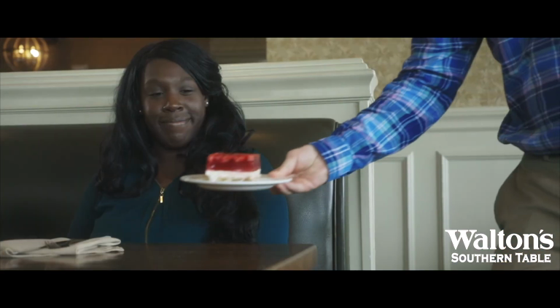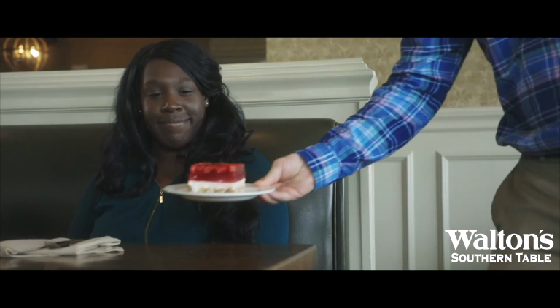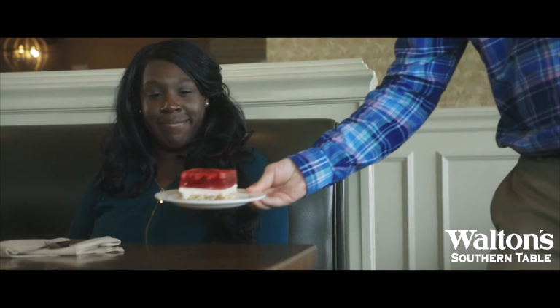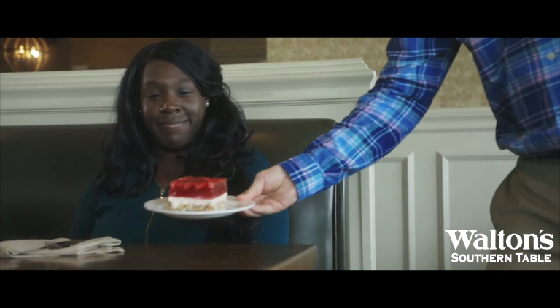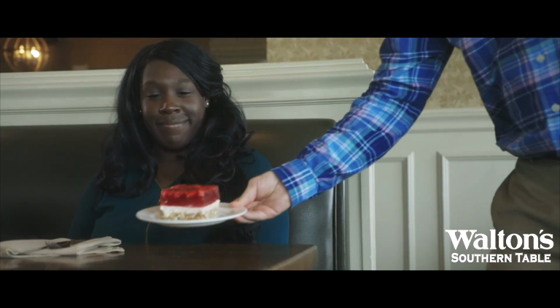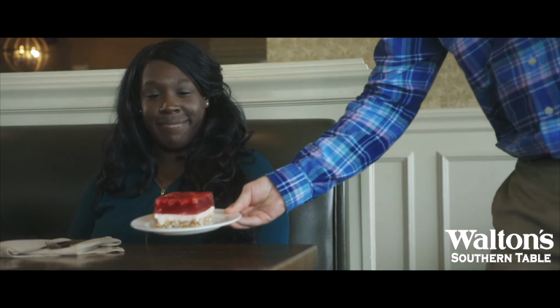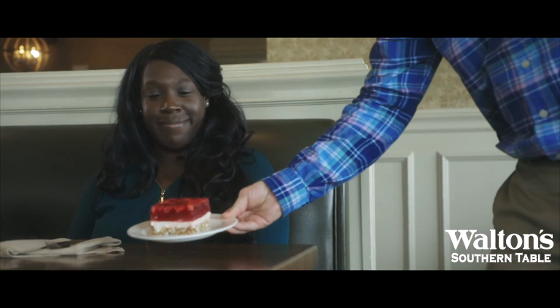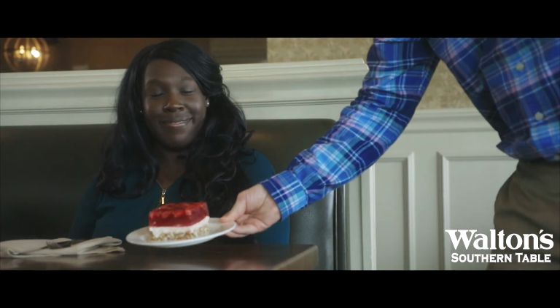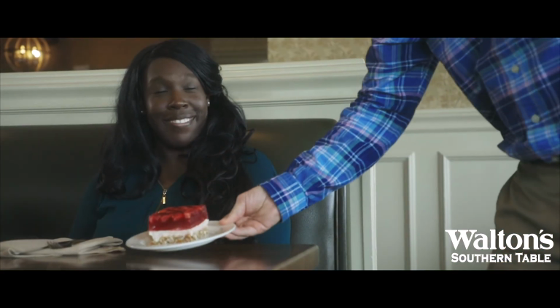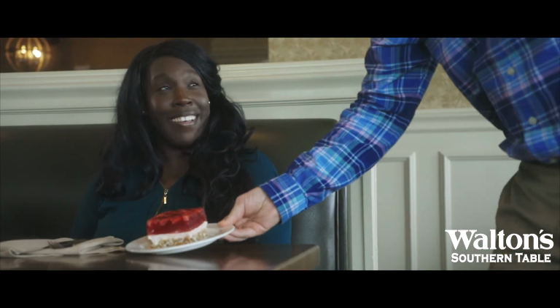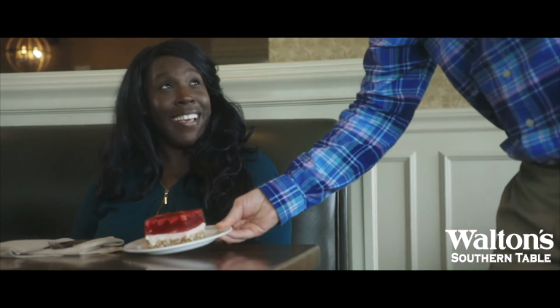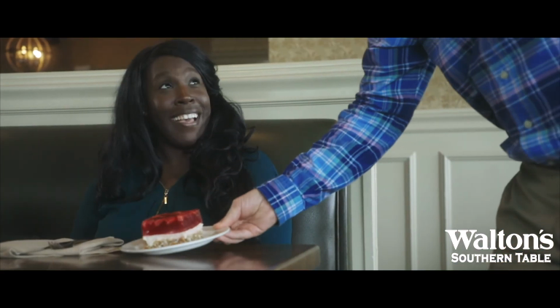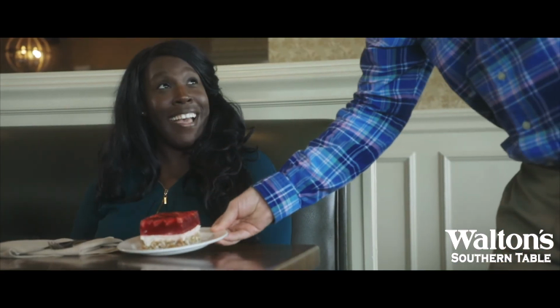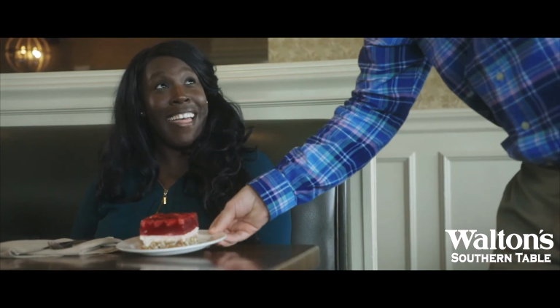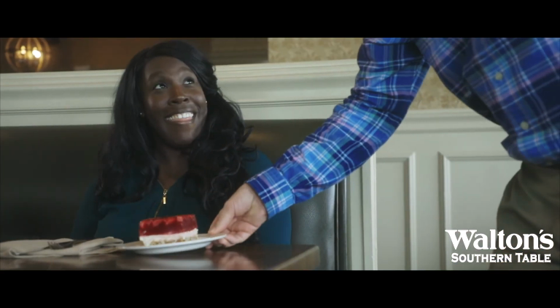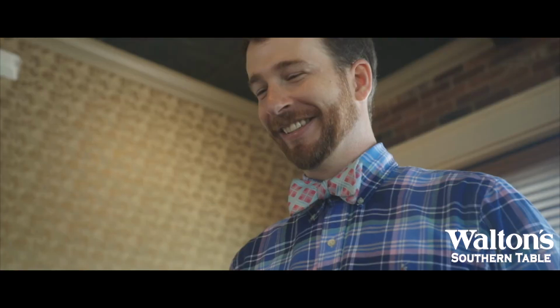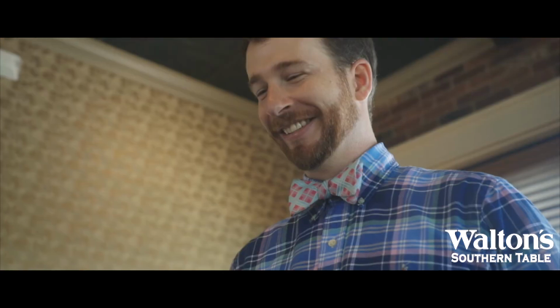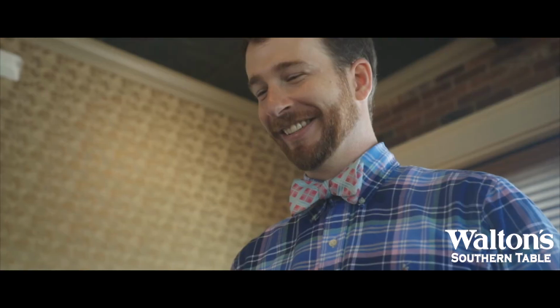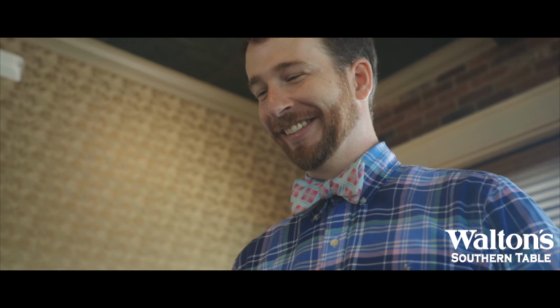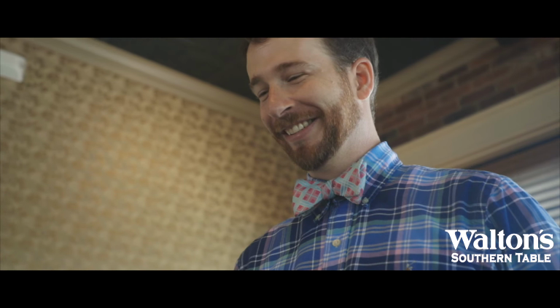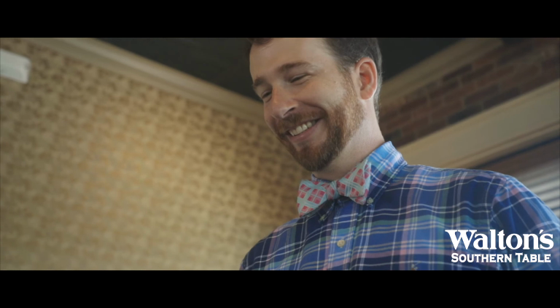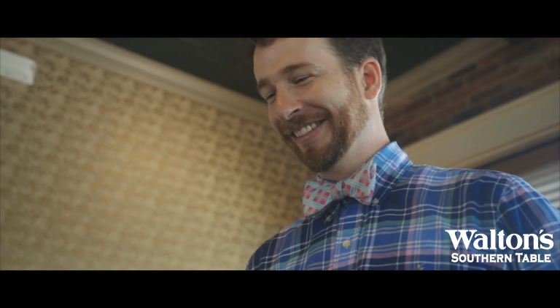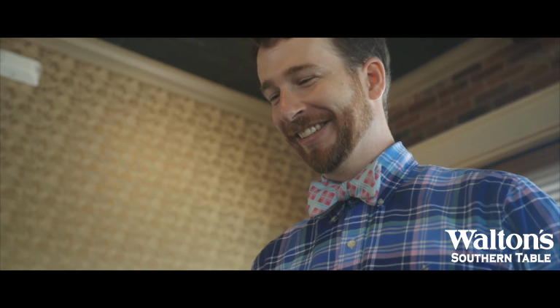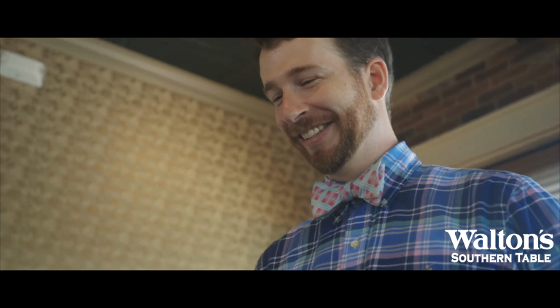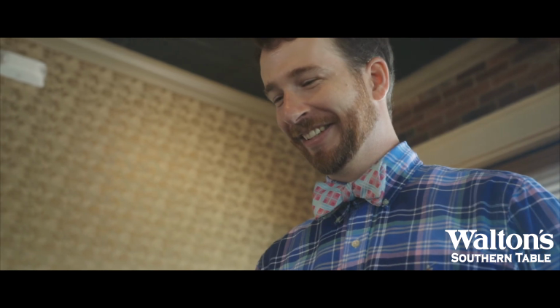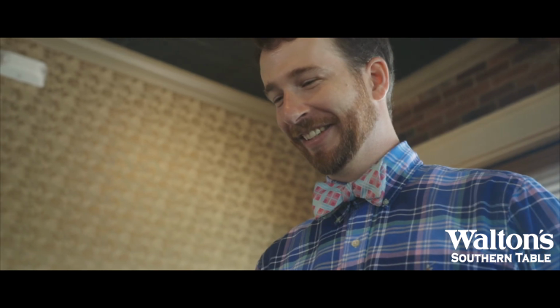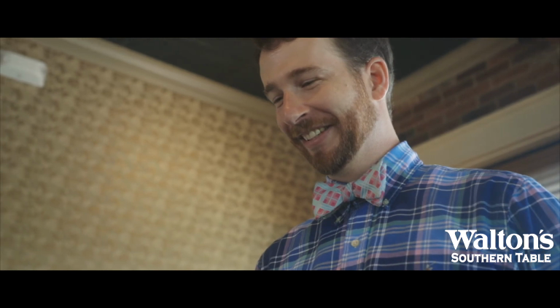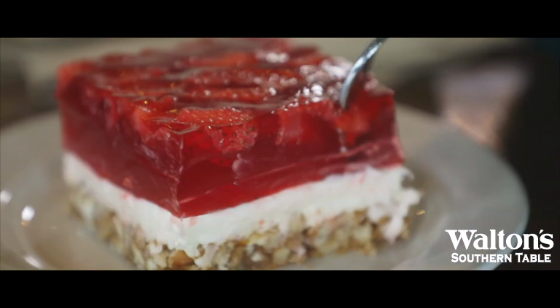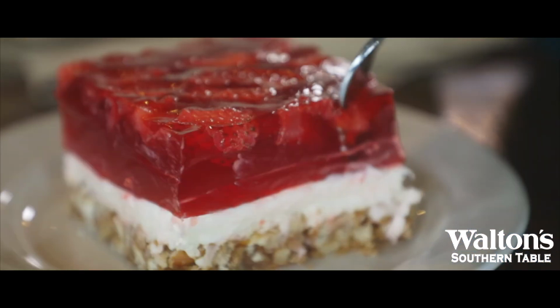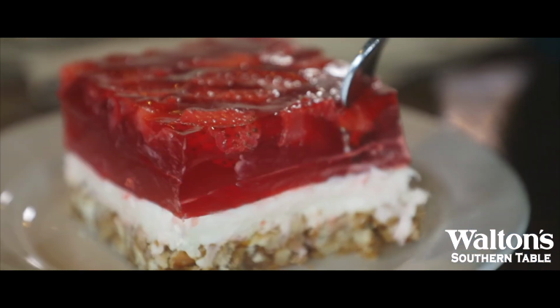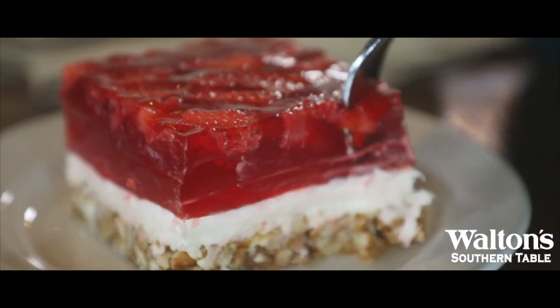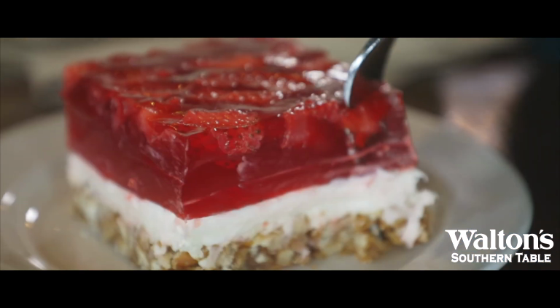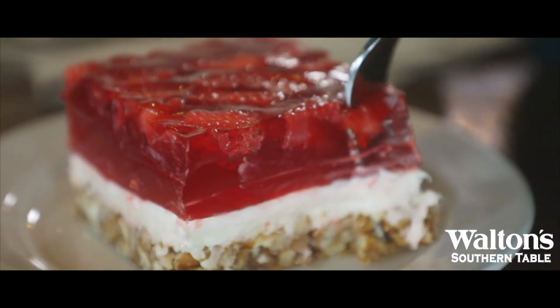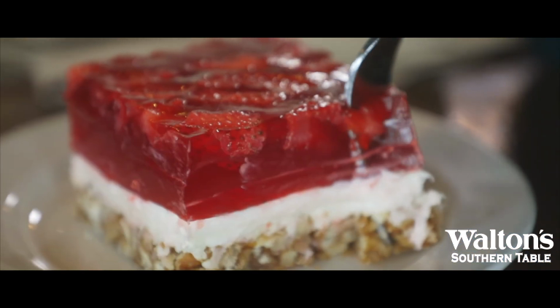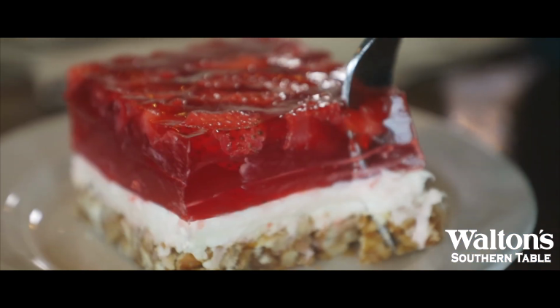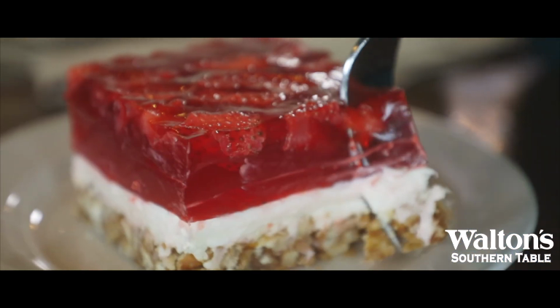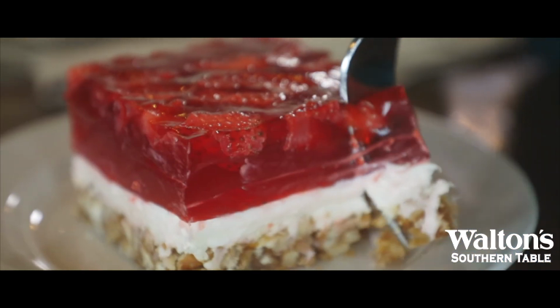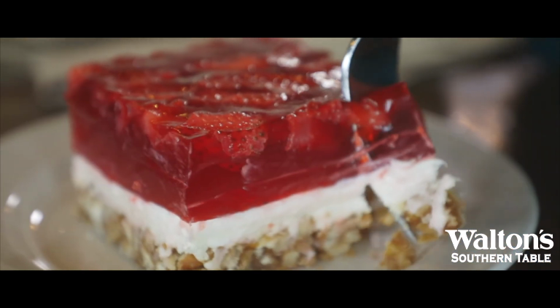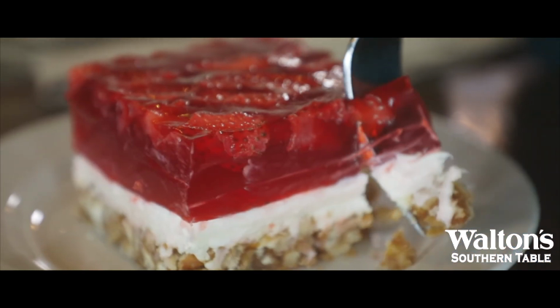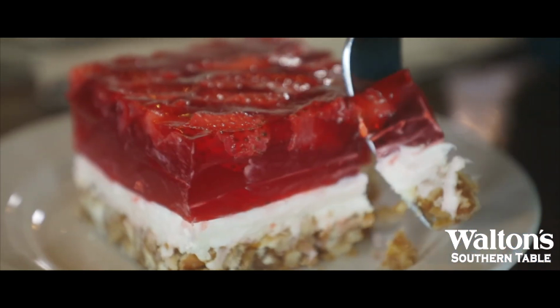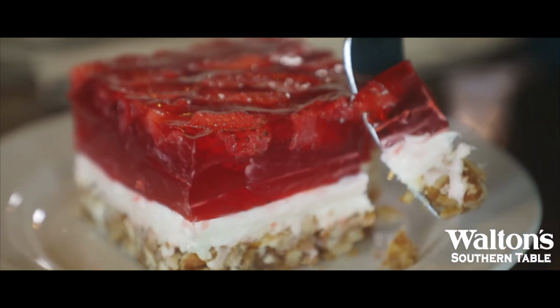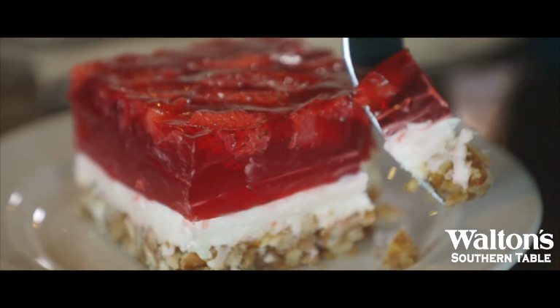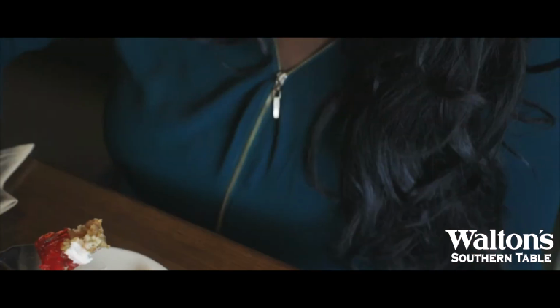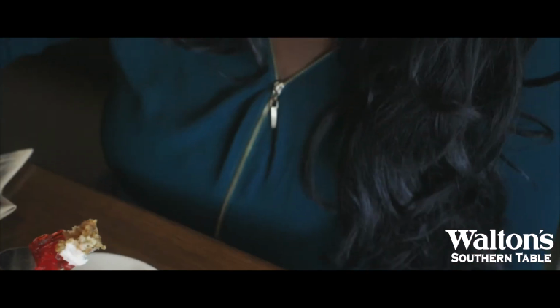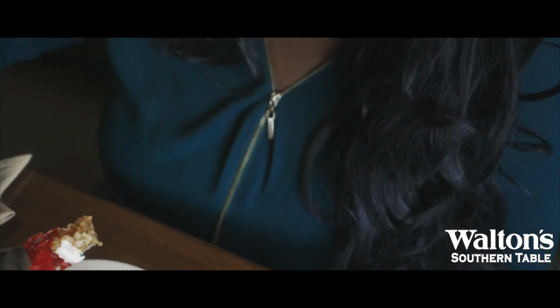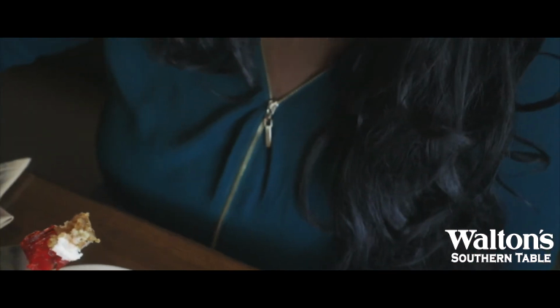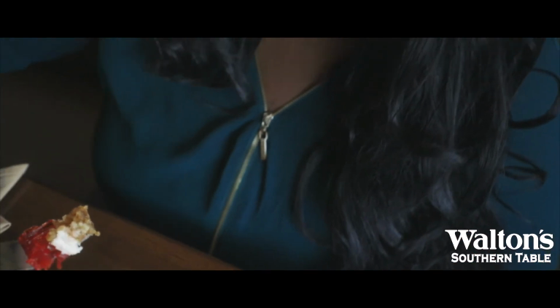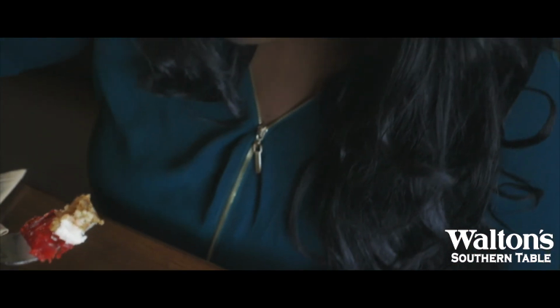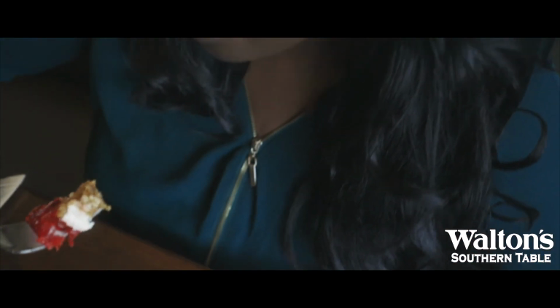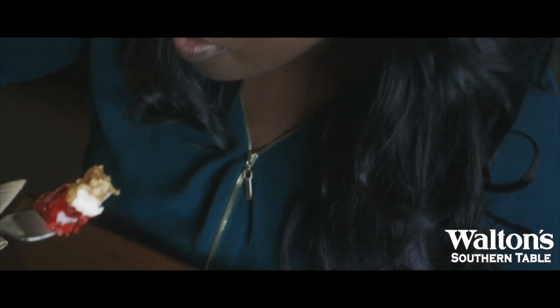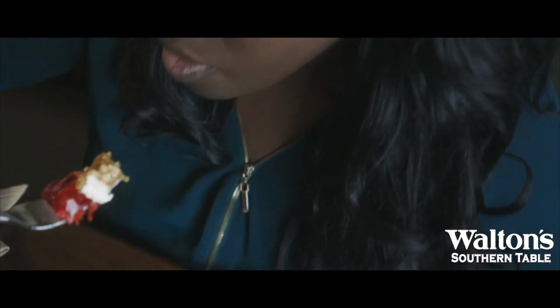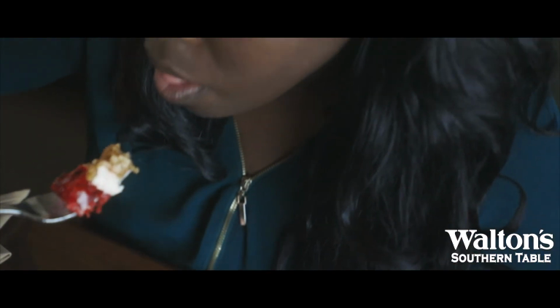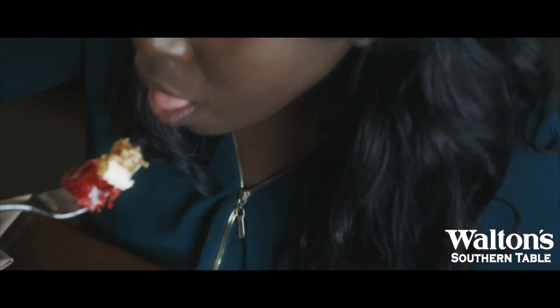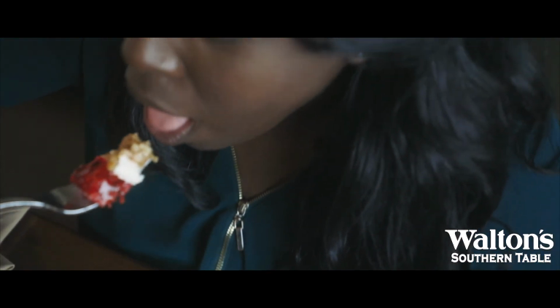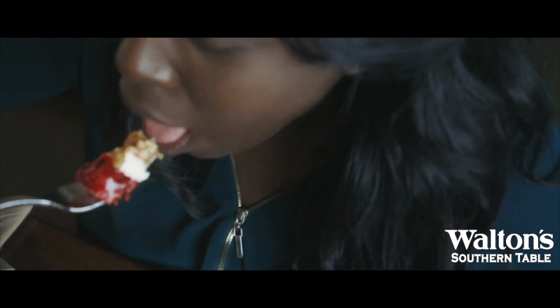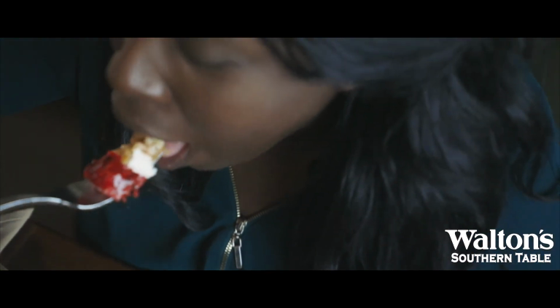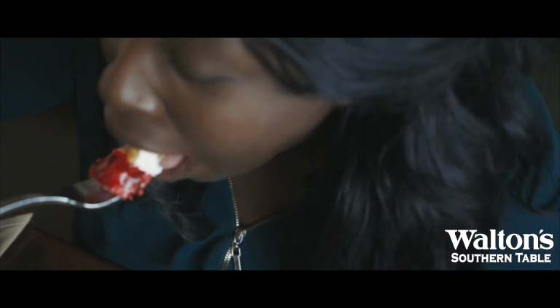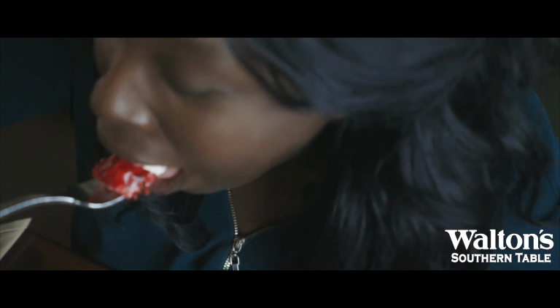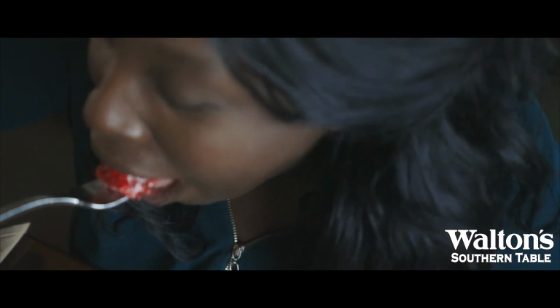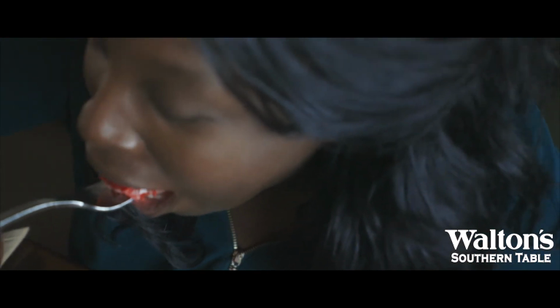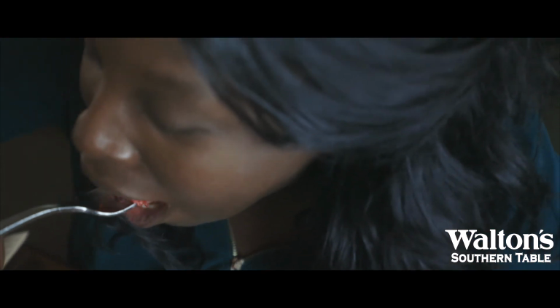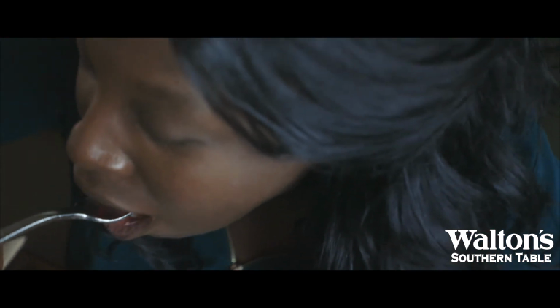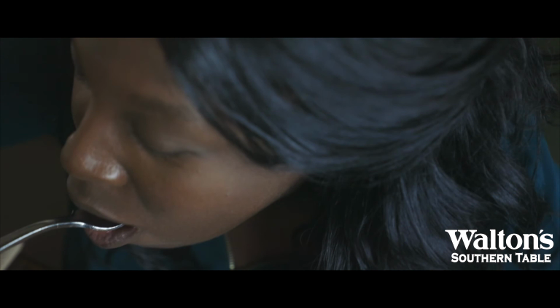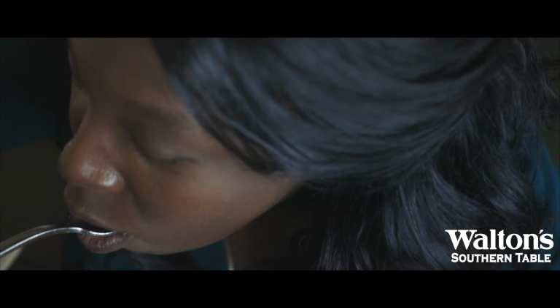Come to Walton's Southern Table today and try our strawberry pretzel salad. You won't be disappointed.